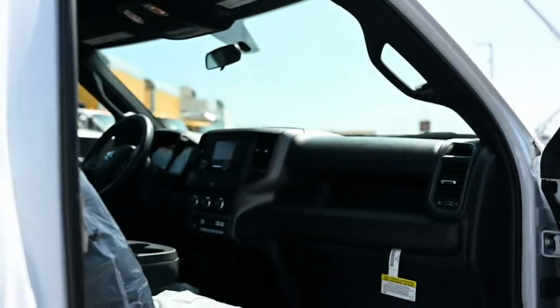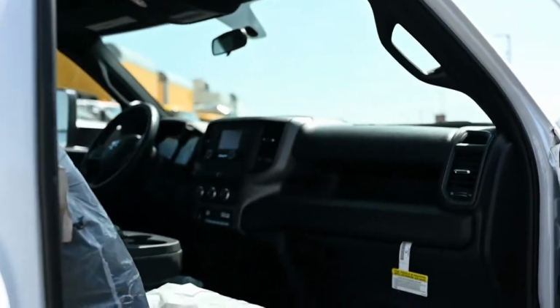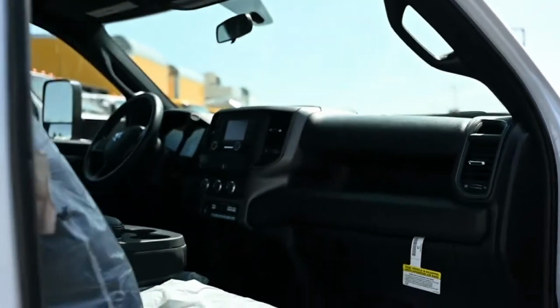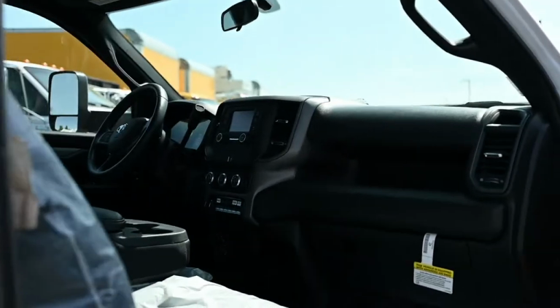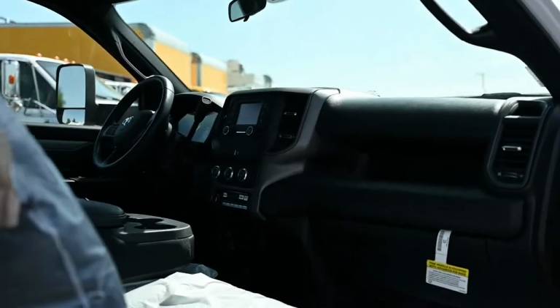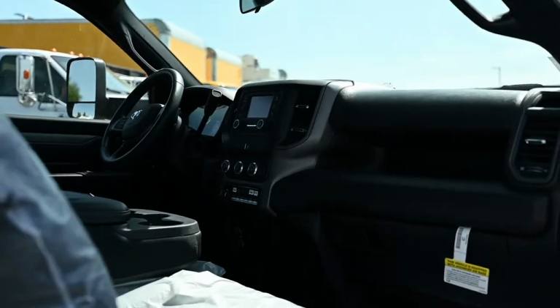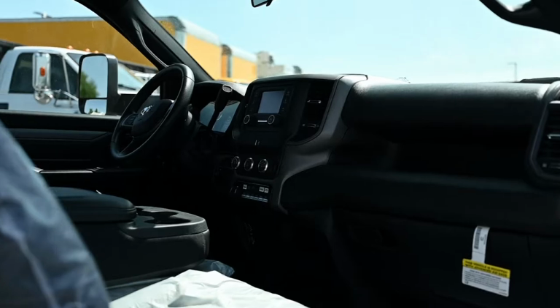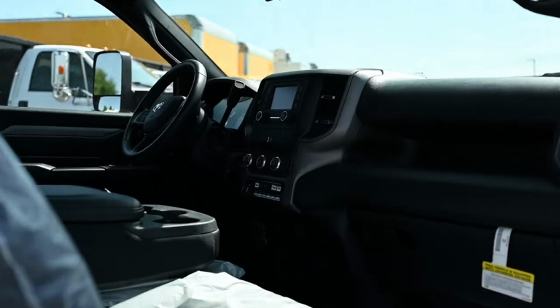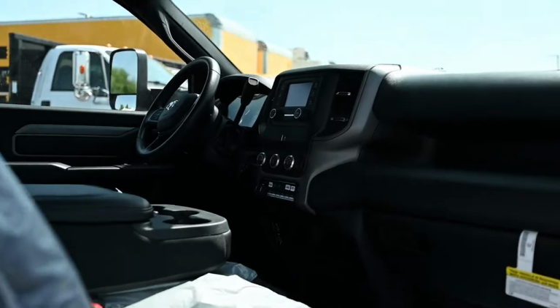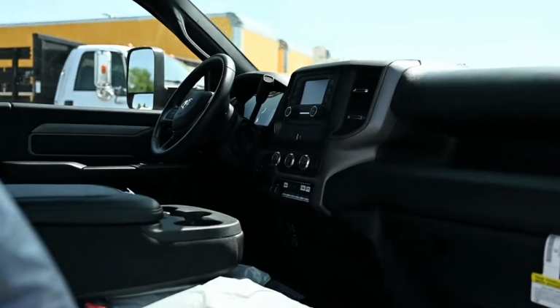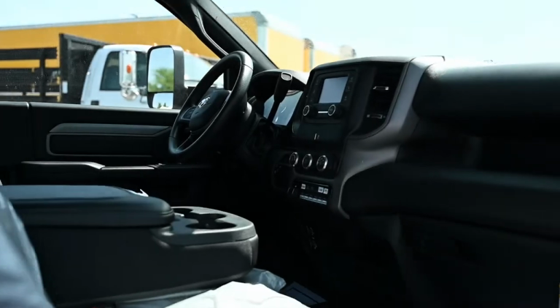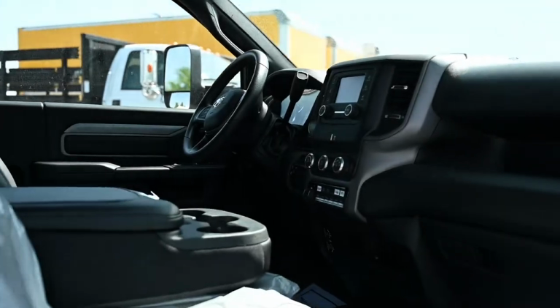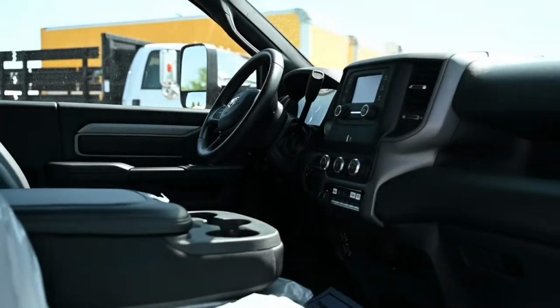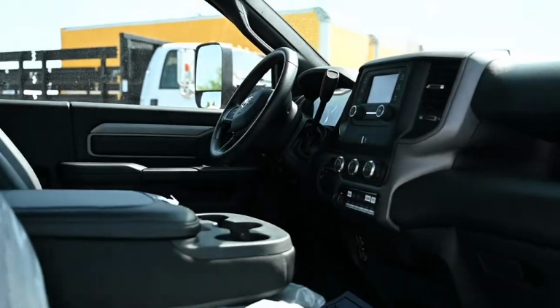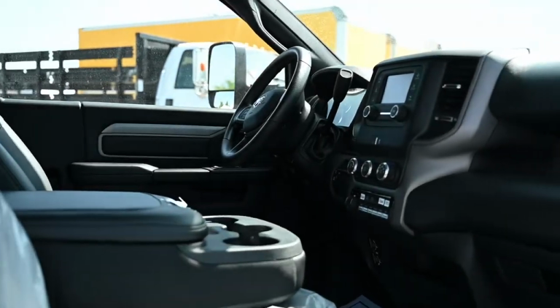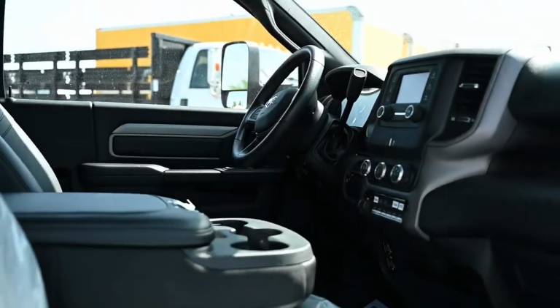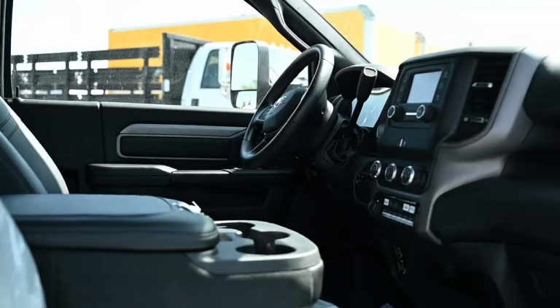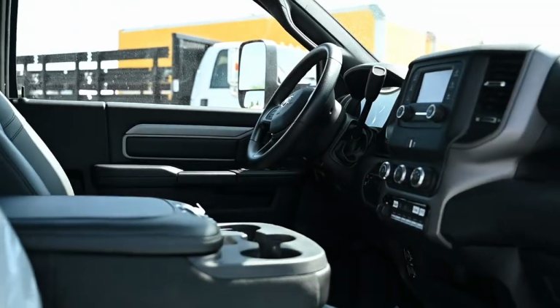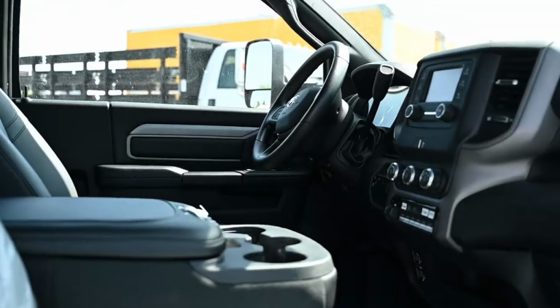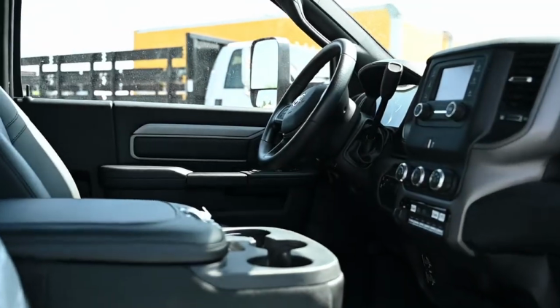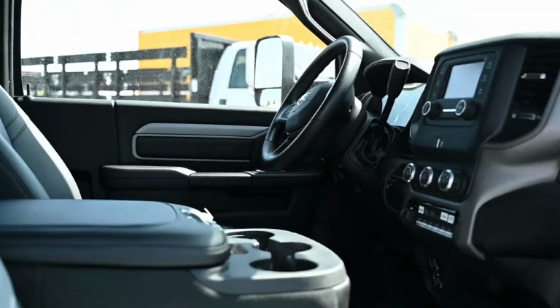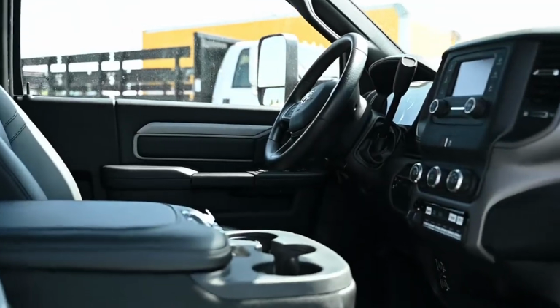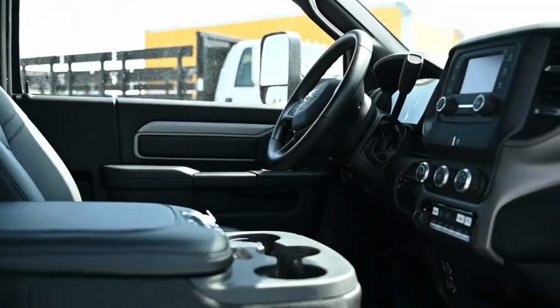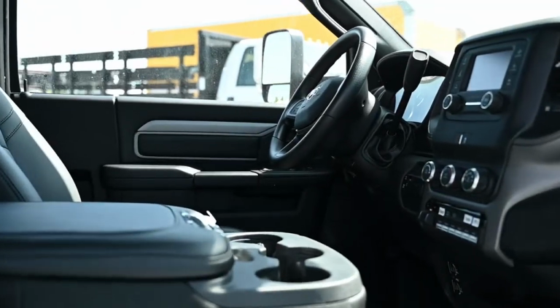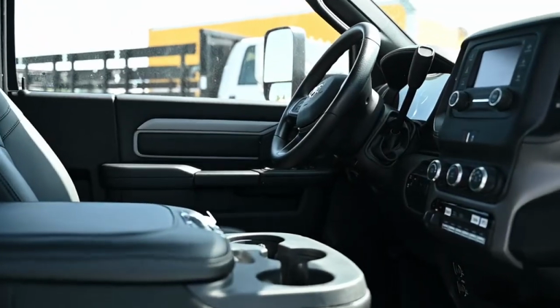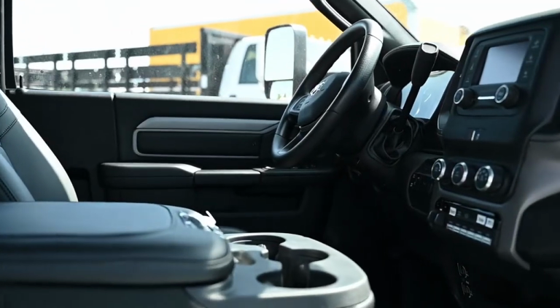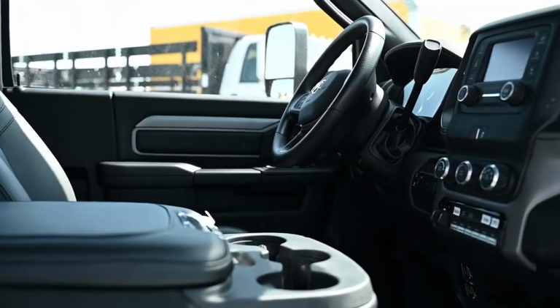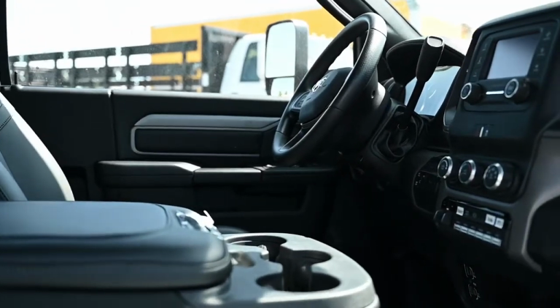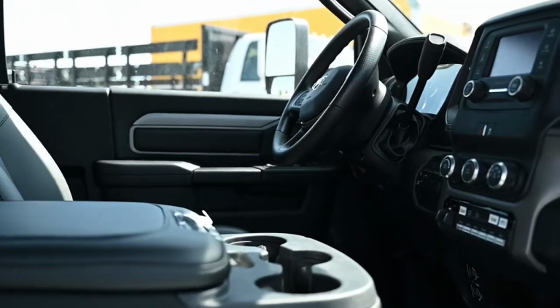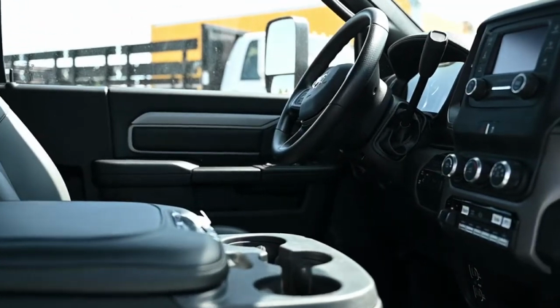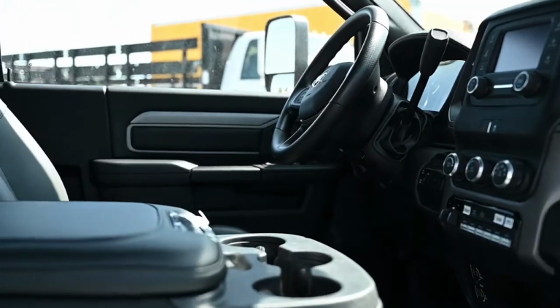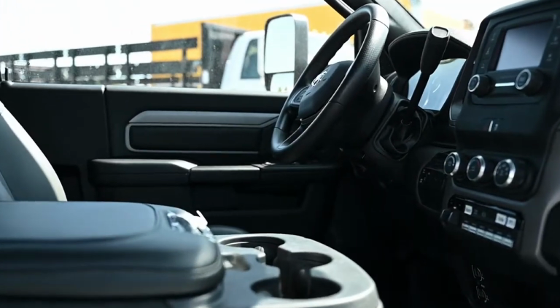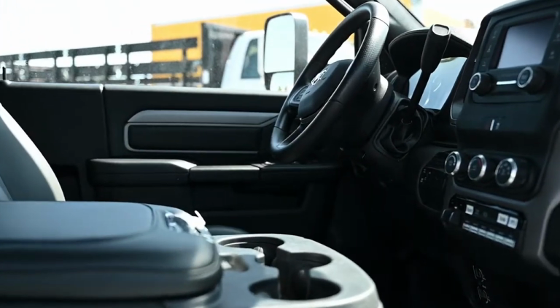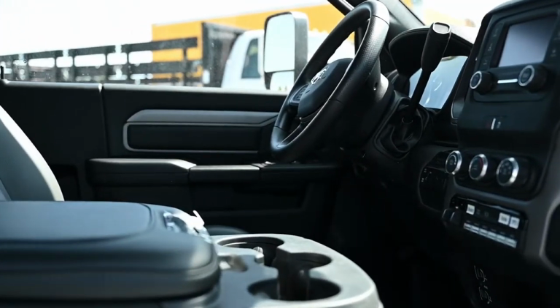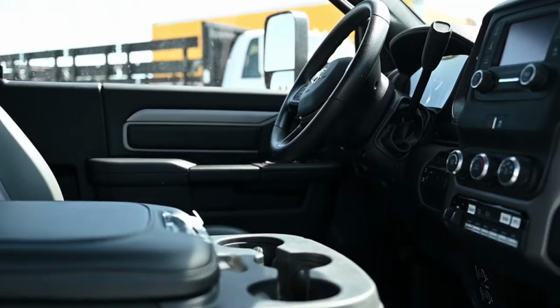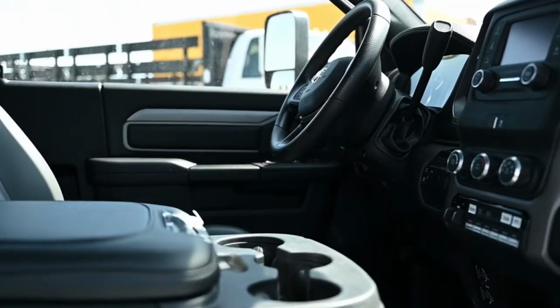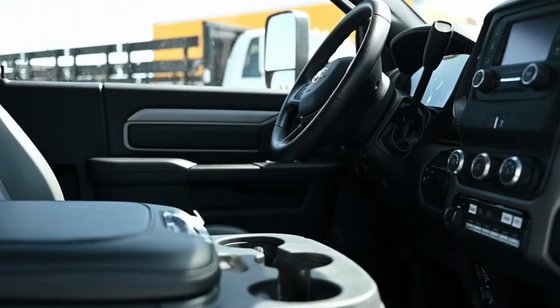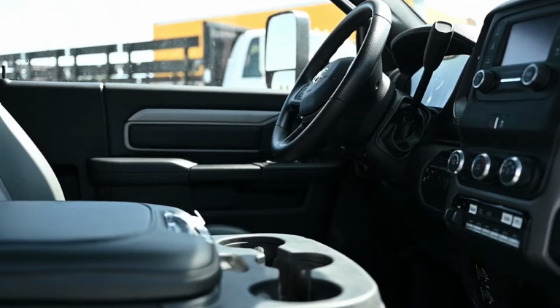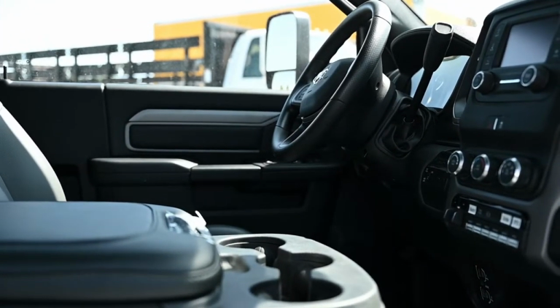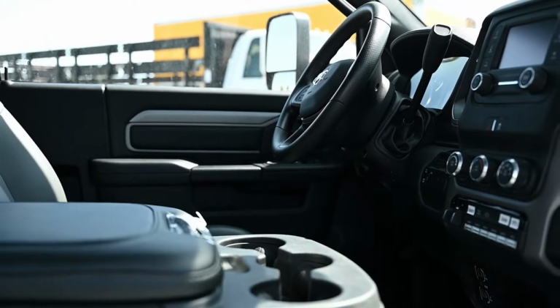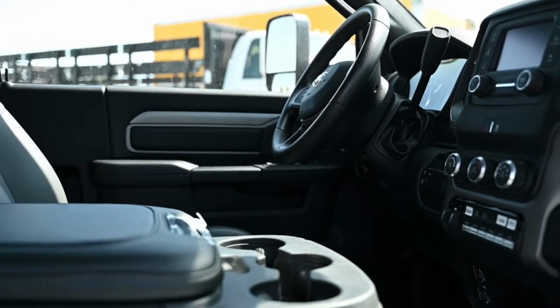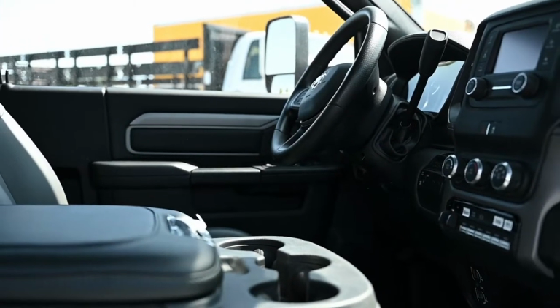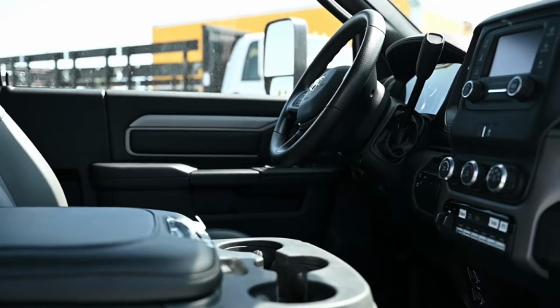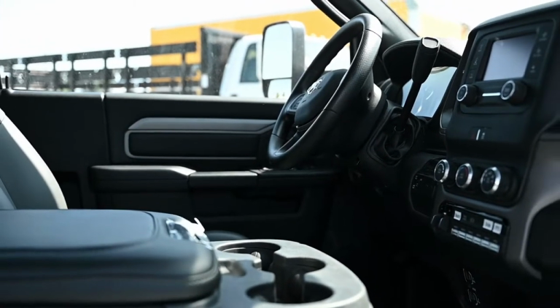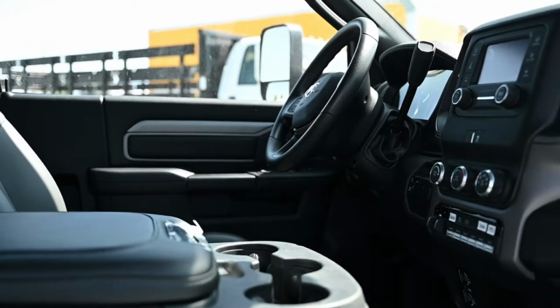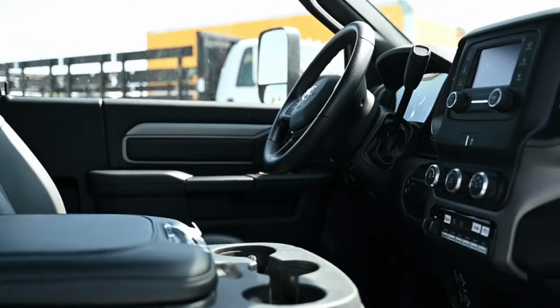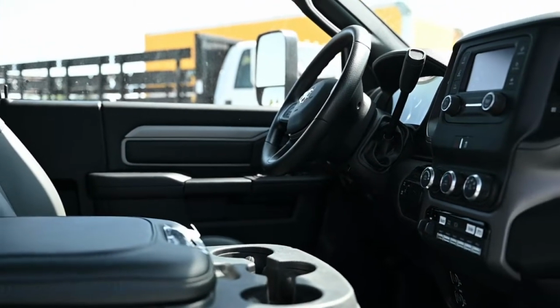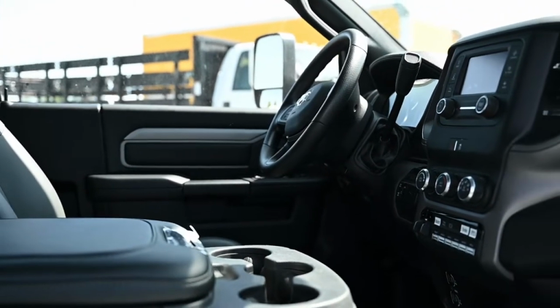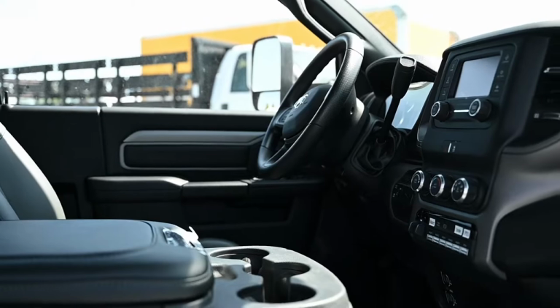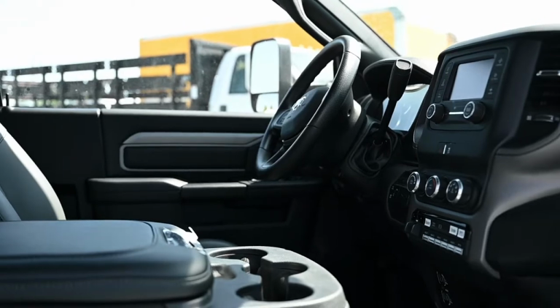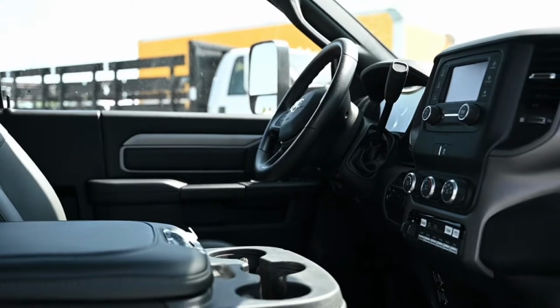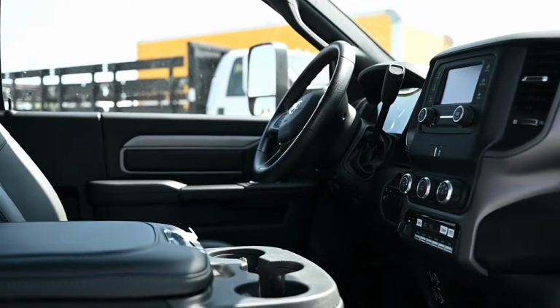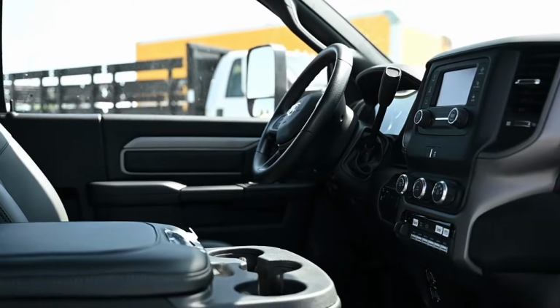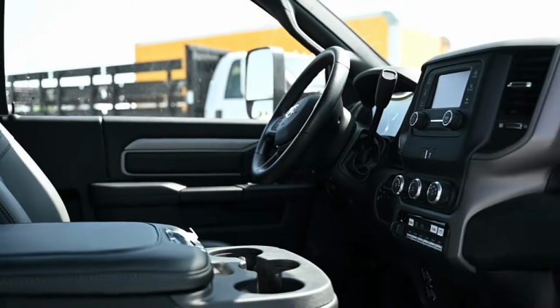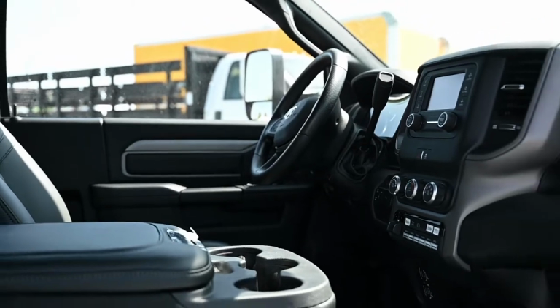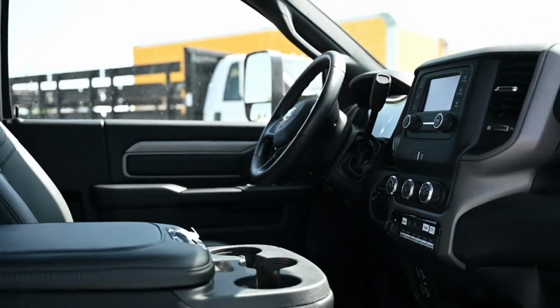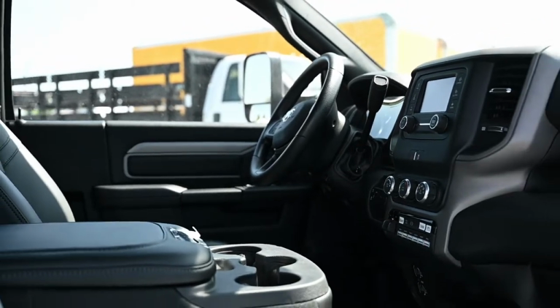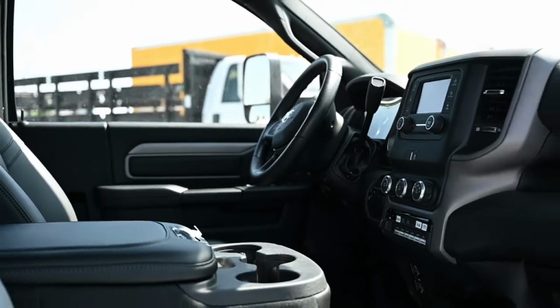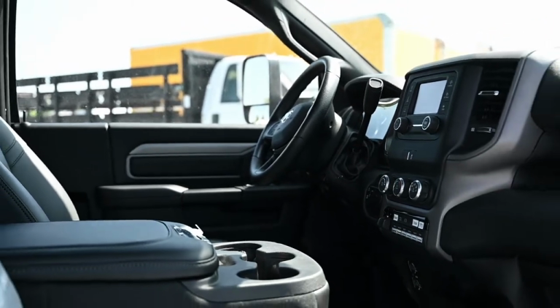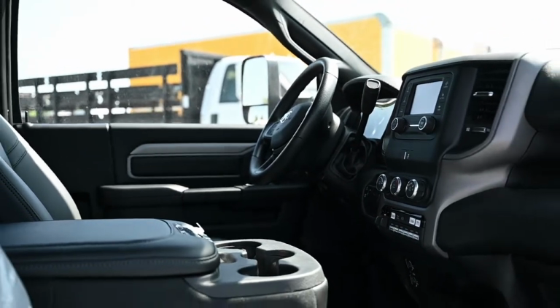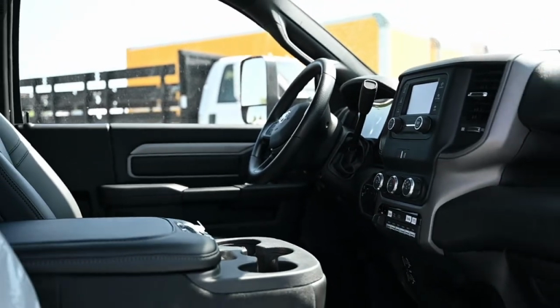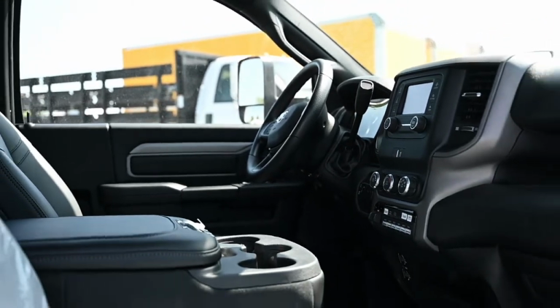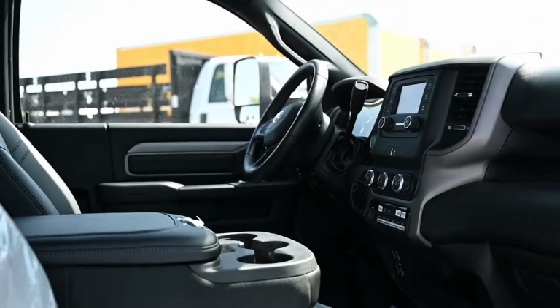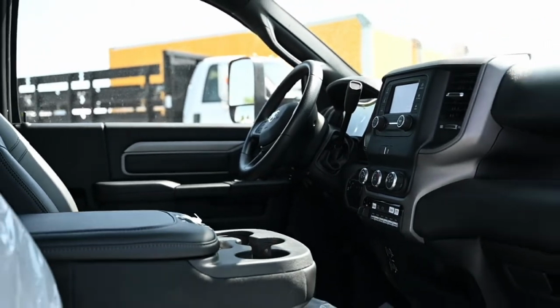They really outdid themselves with the interiors of these trucks. They're actually, in my opinion, too nice to be work trucks.